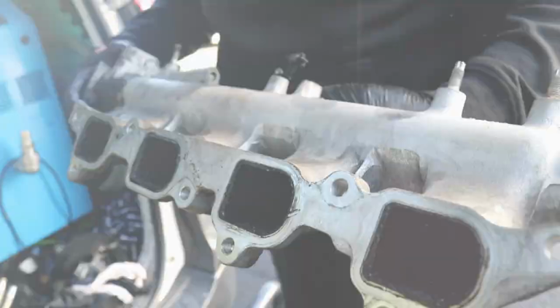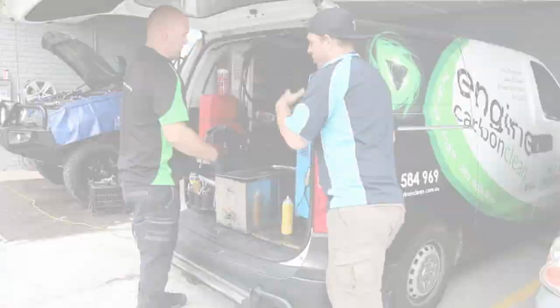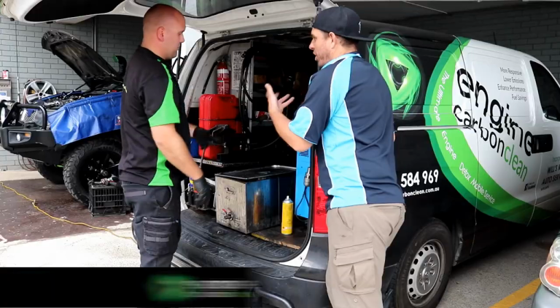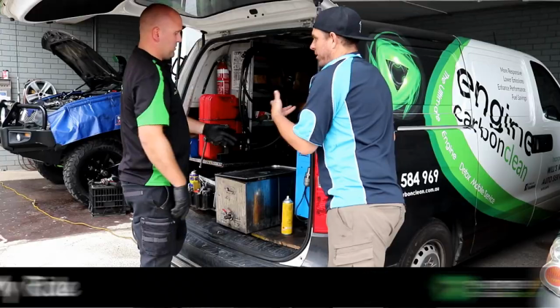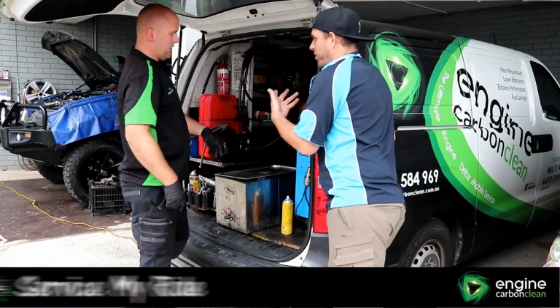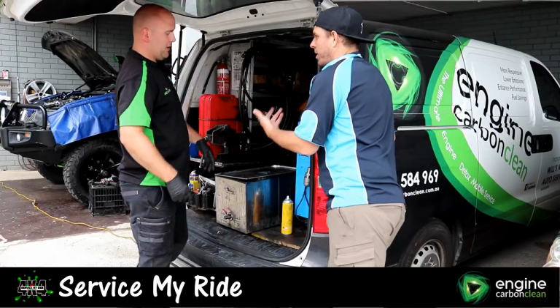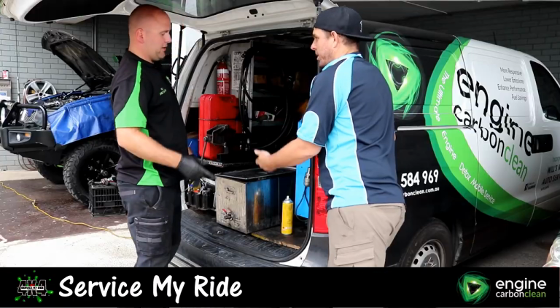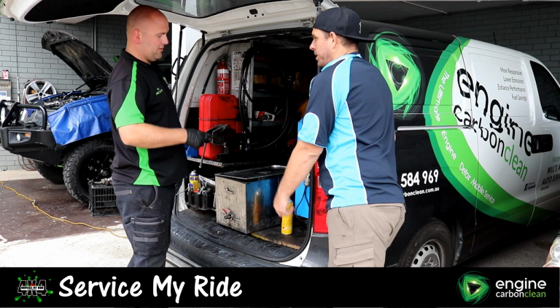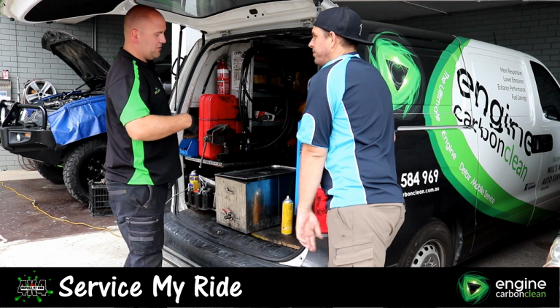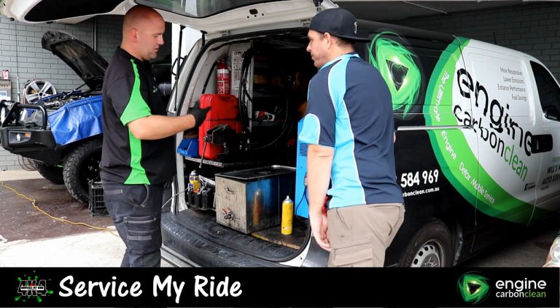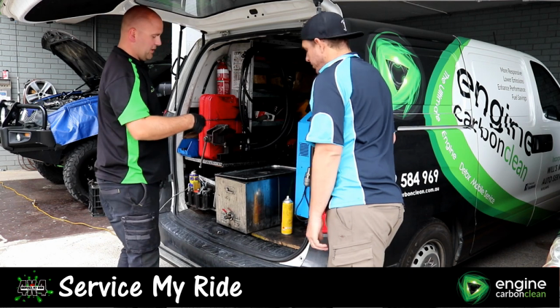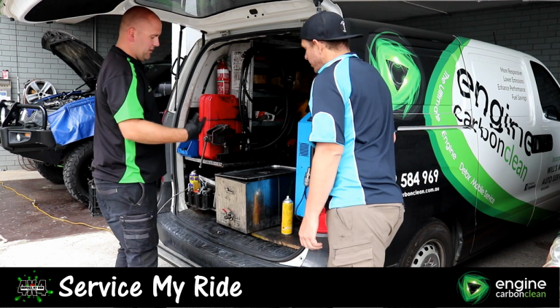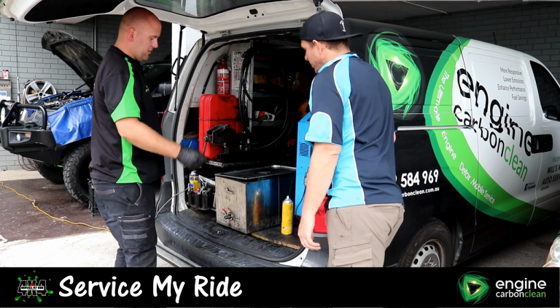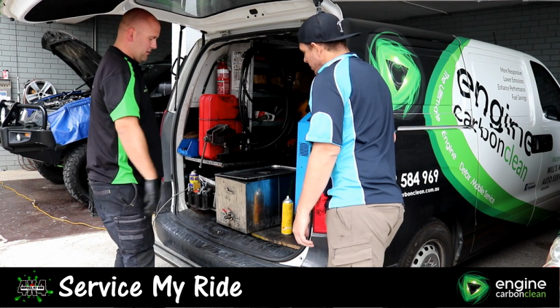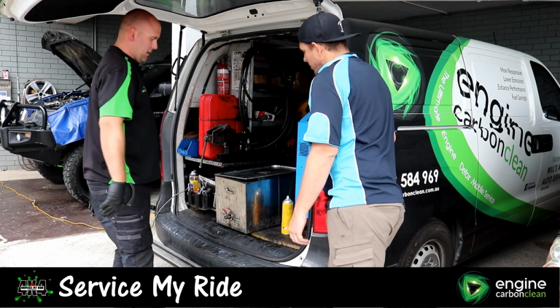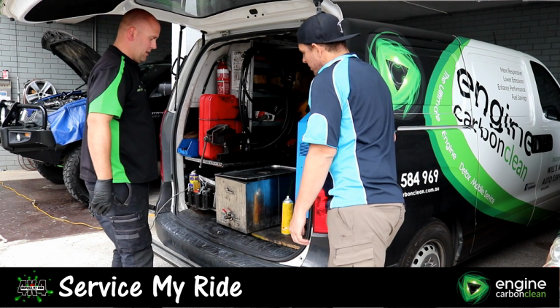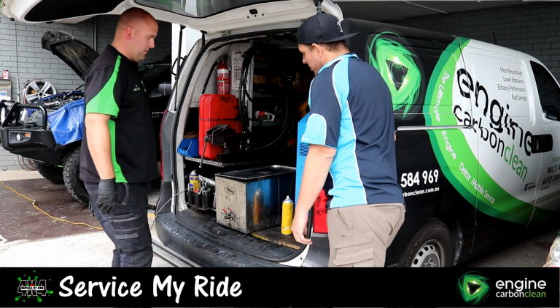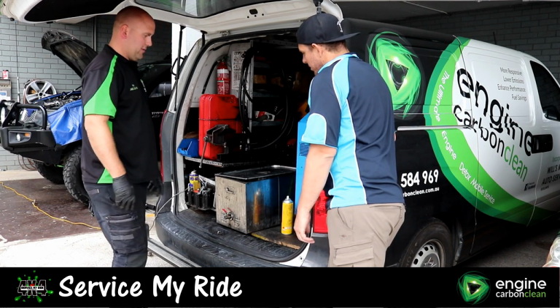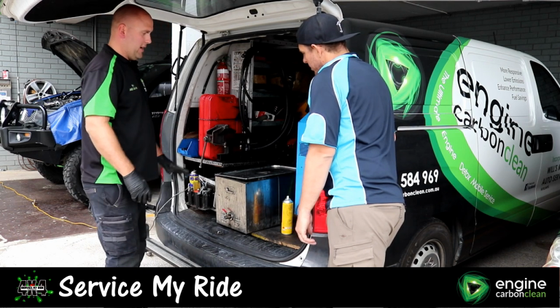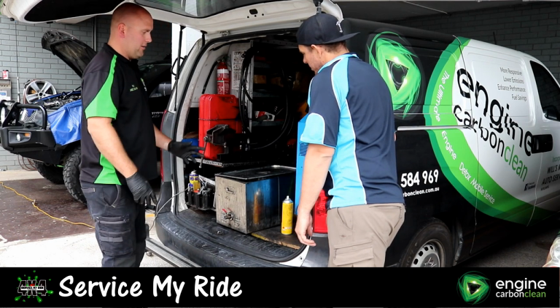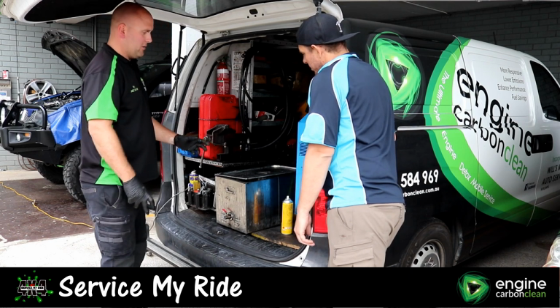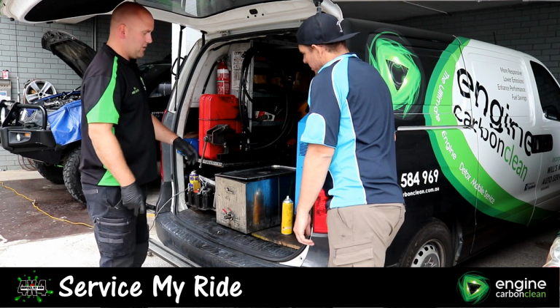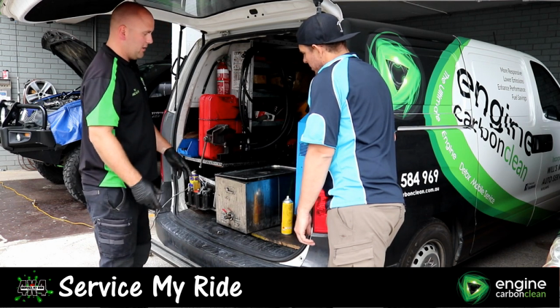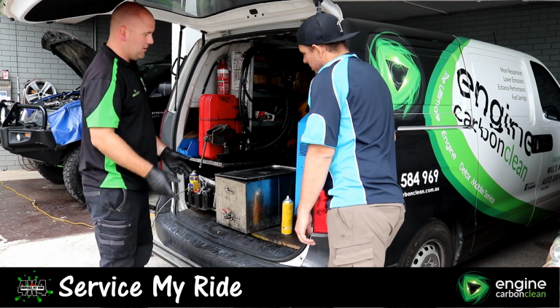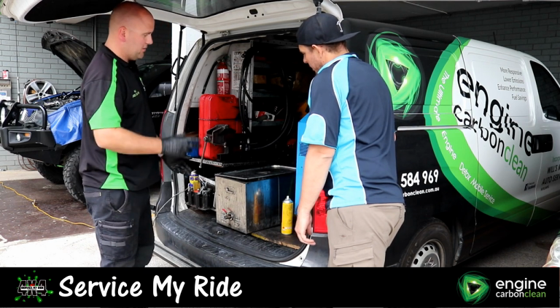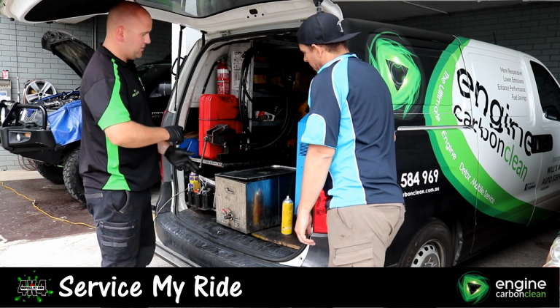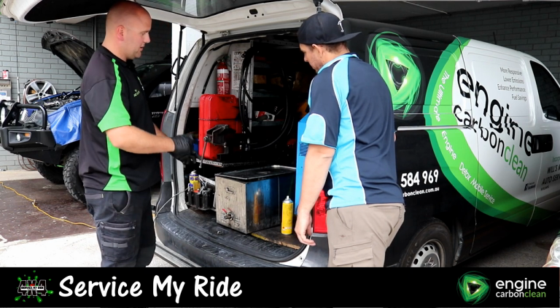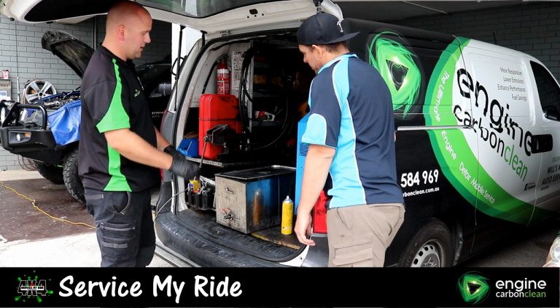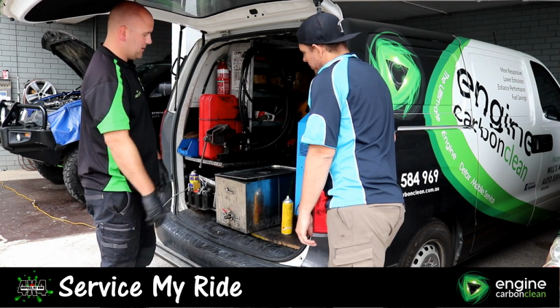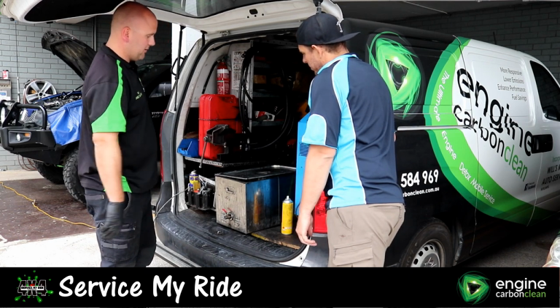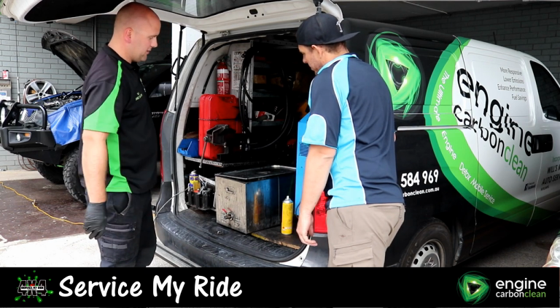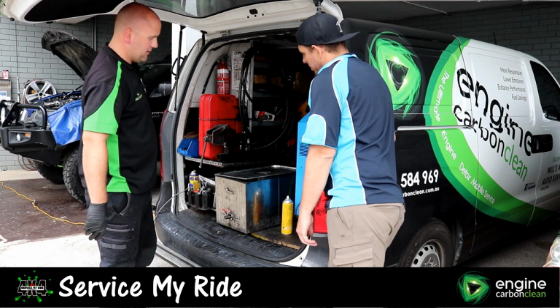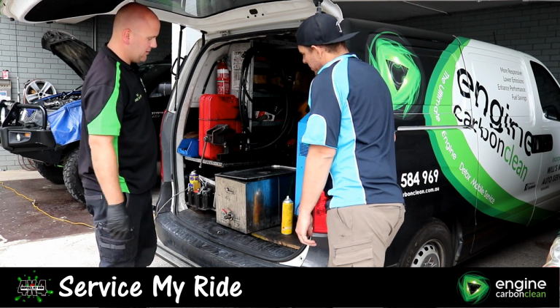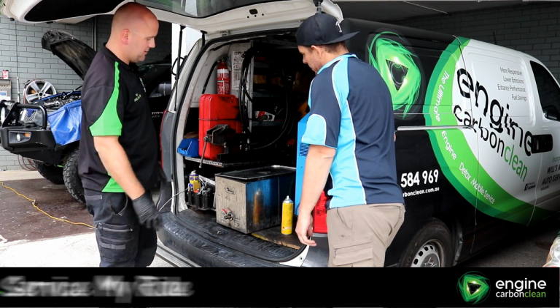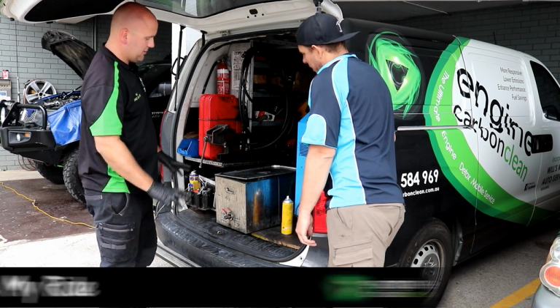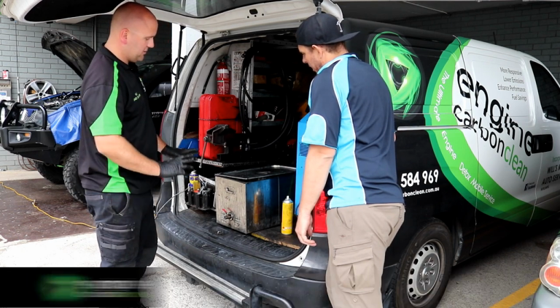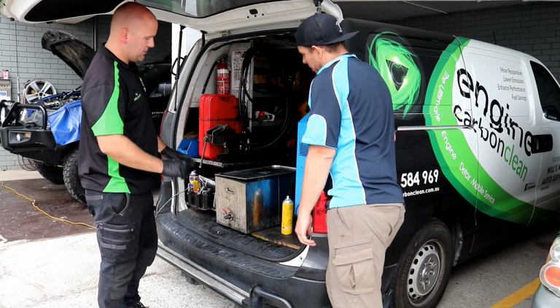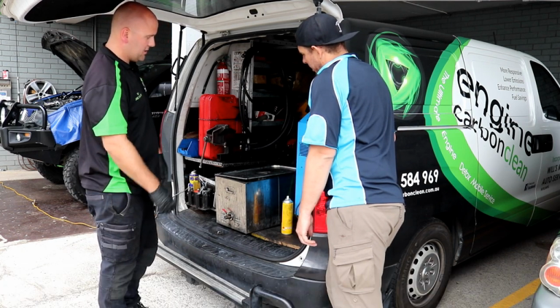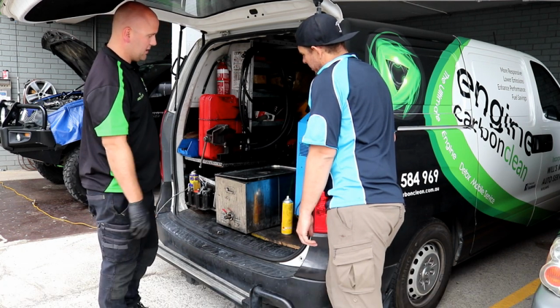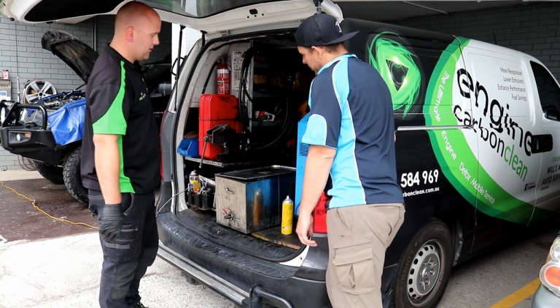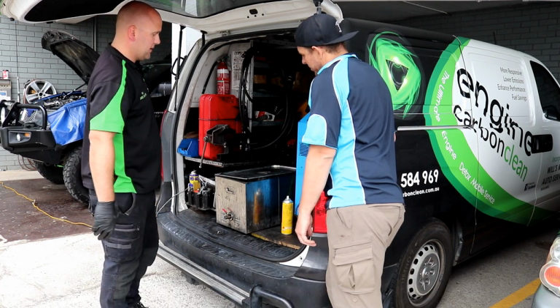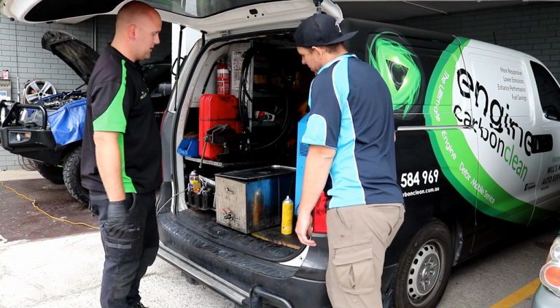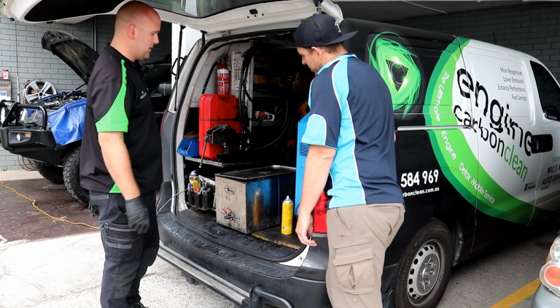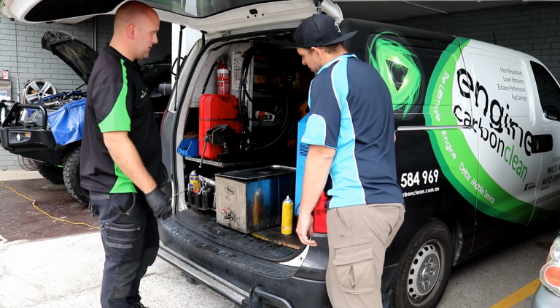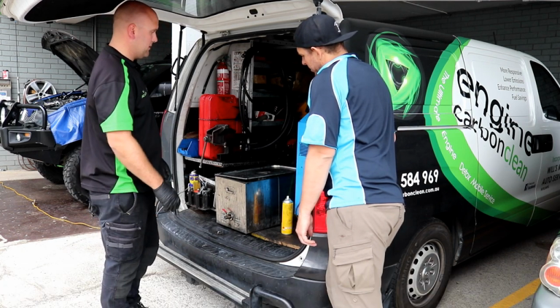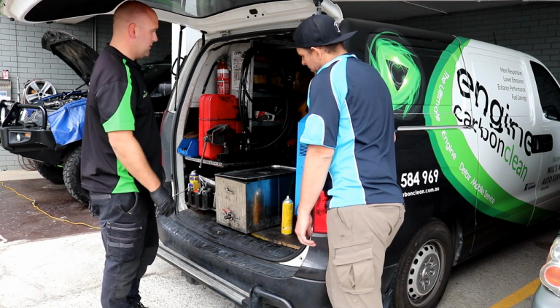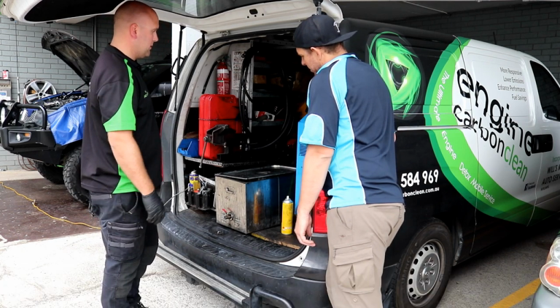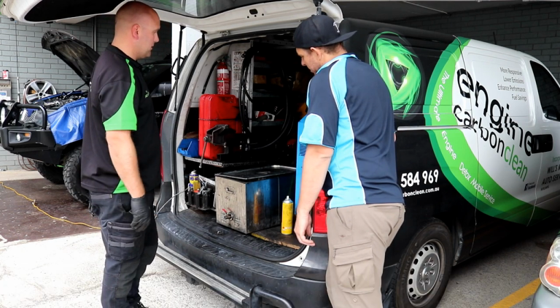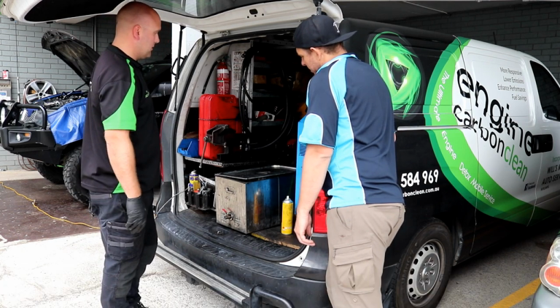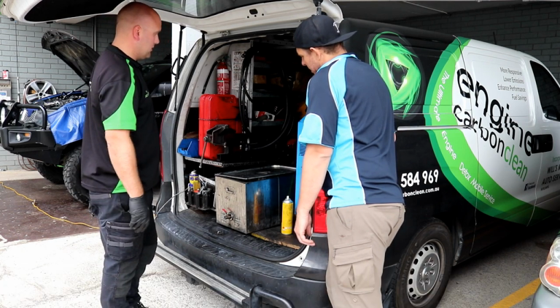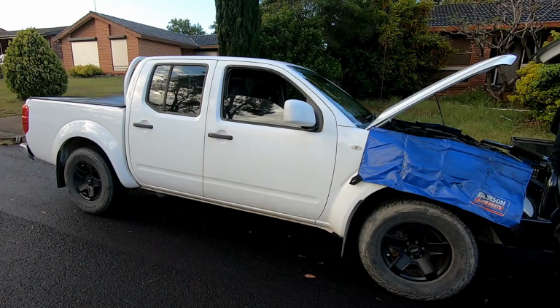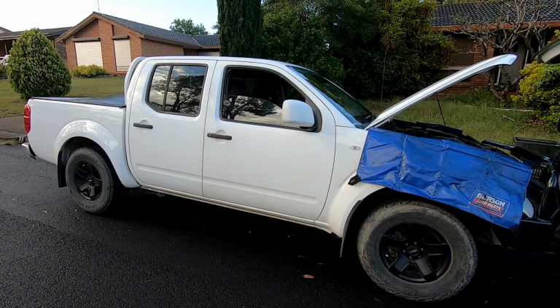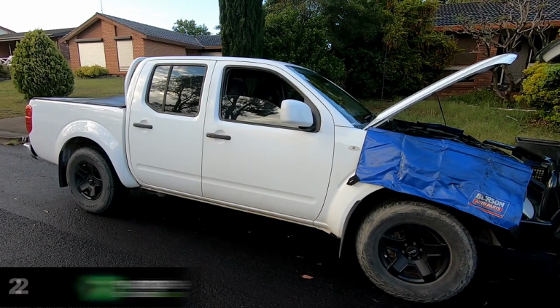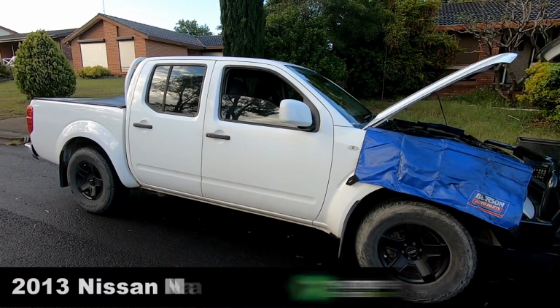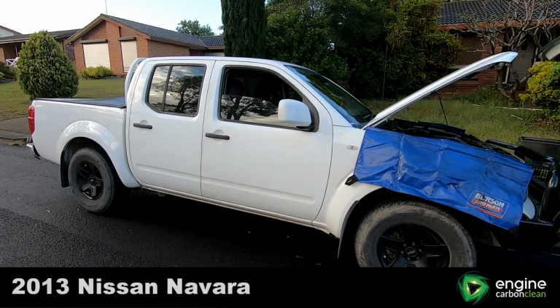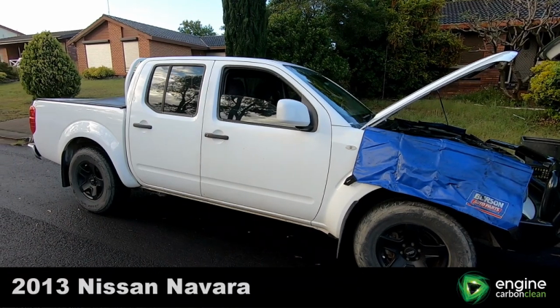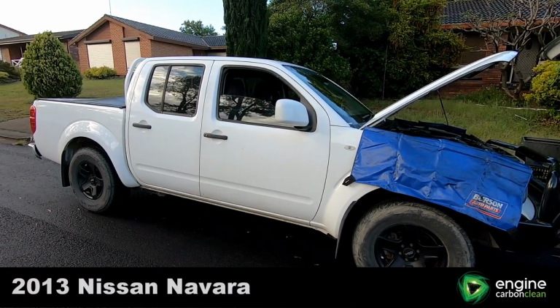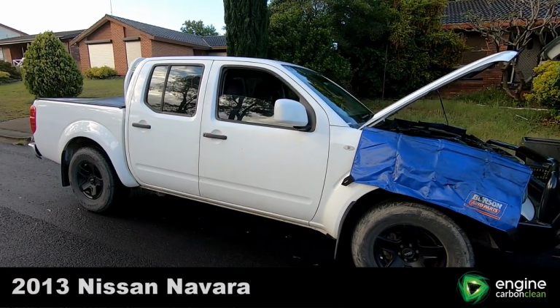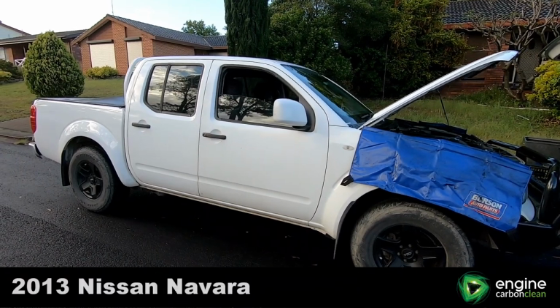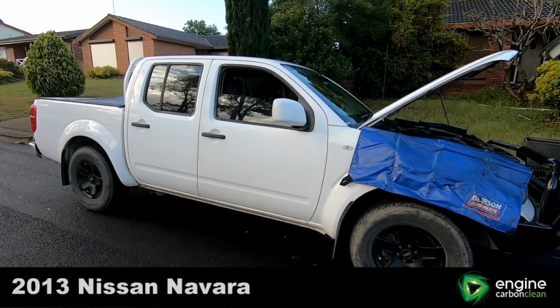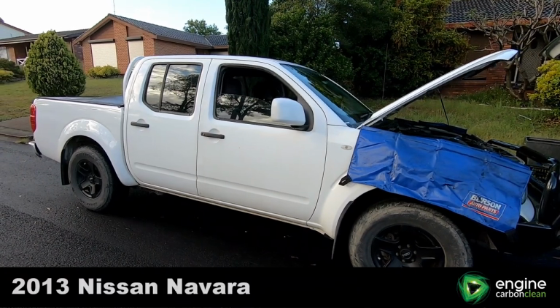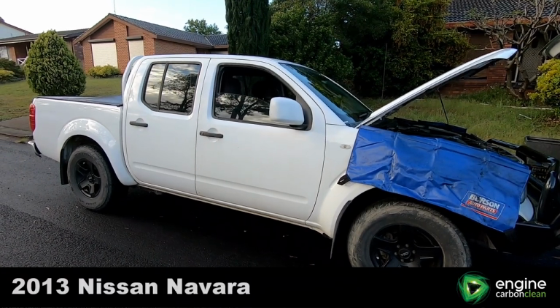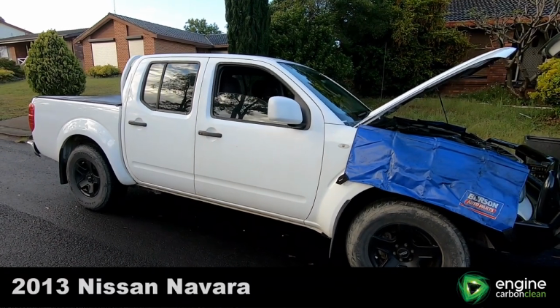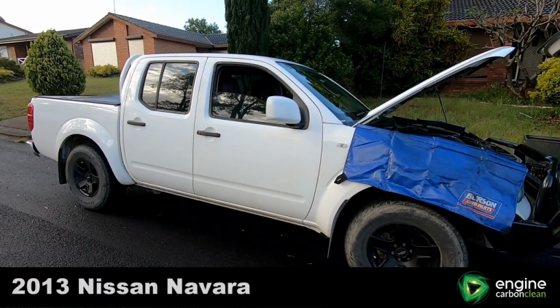G'day guys, Steve from Service My Ride. I'm down here today with Will from Engine Carbon Clean and we're going to perform a stage two on this 2013 Nissan Navara.